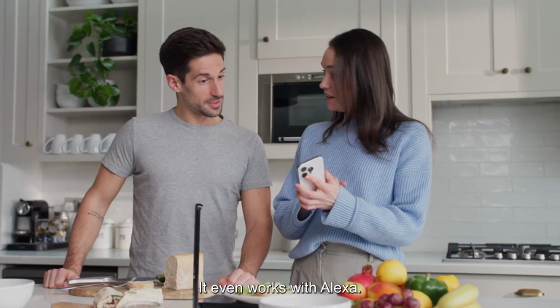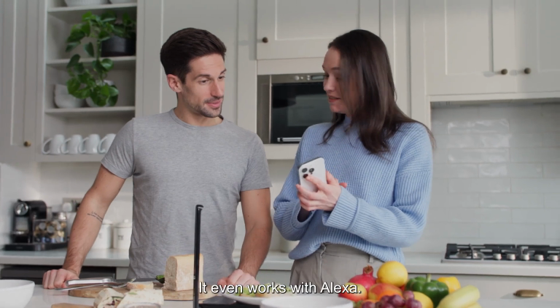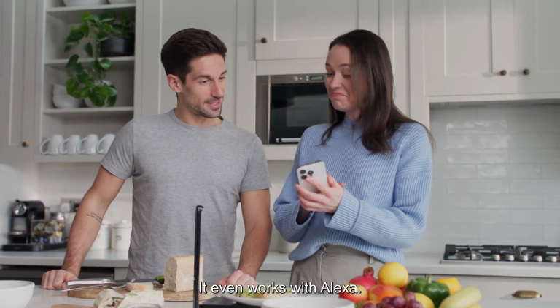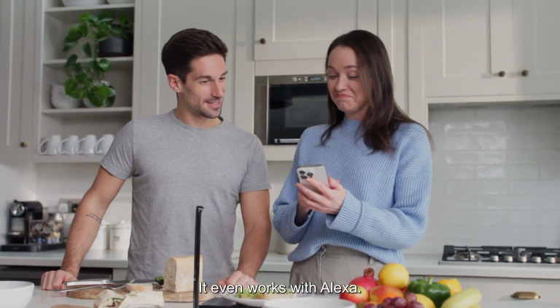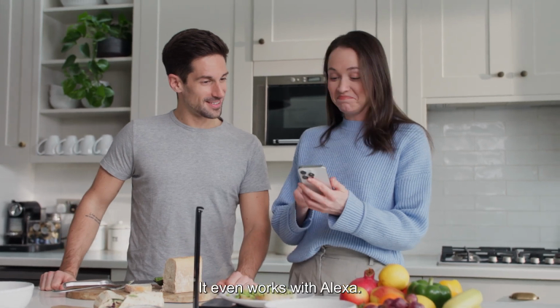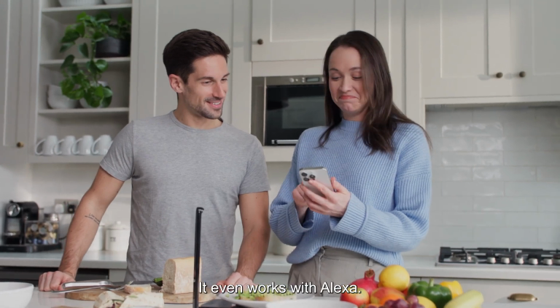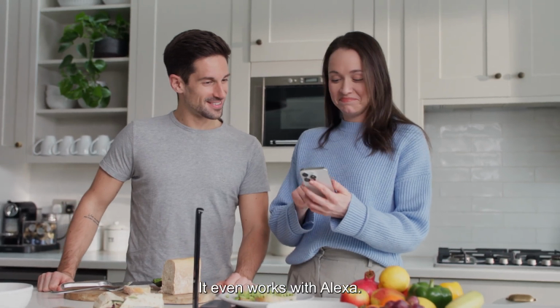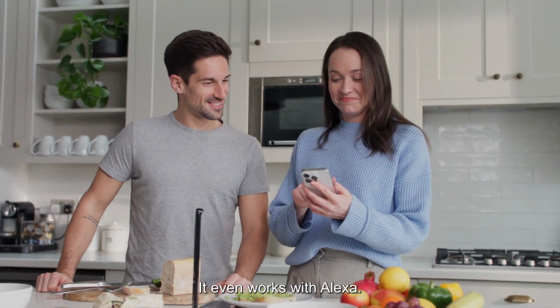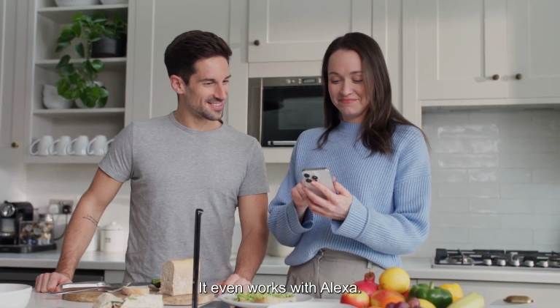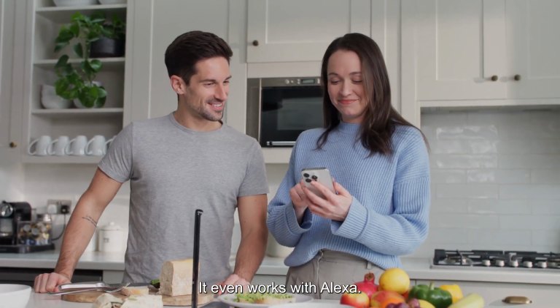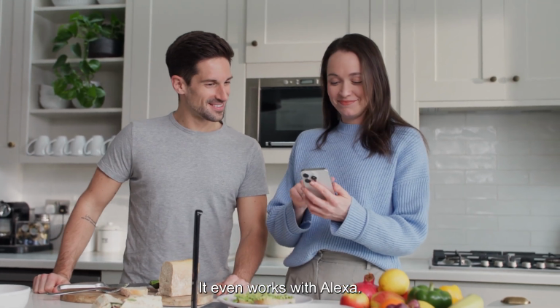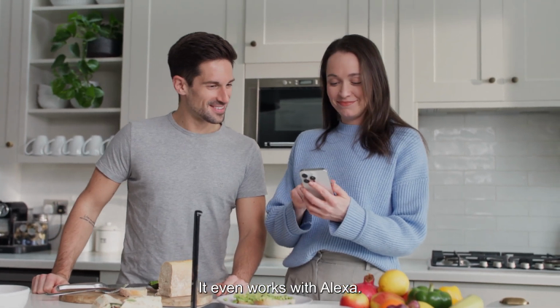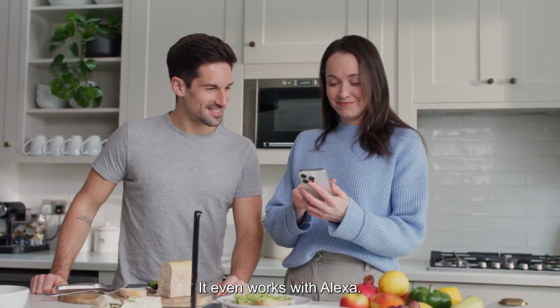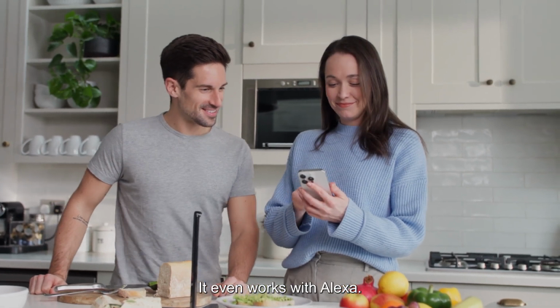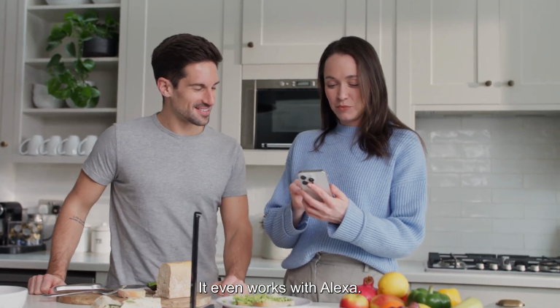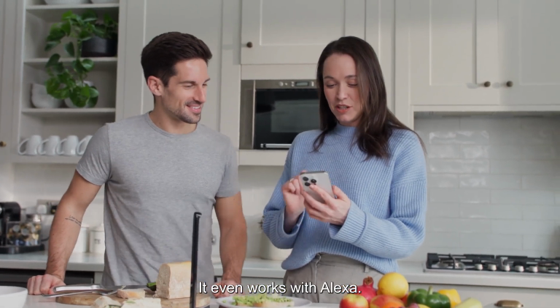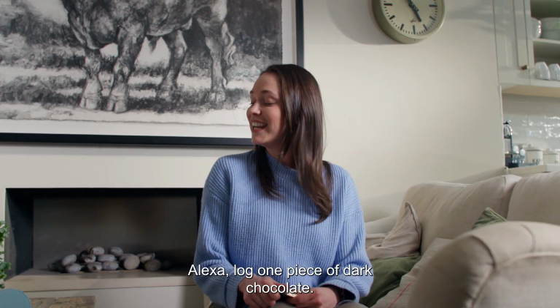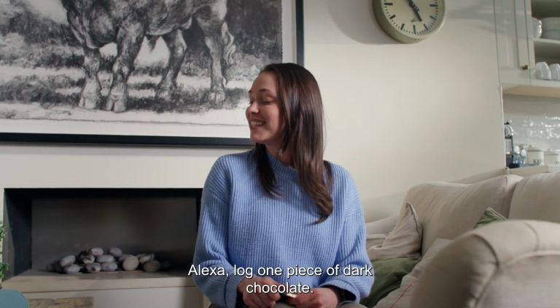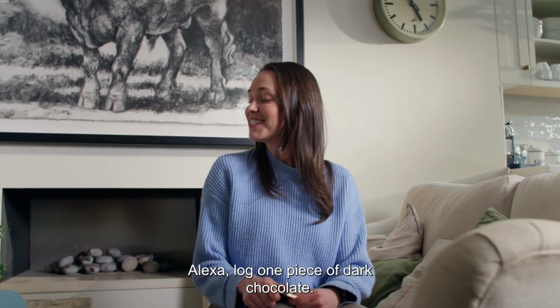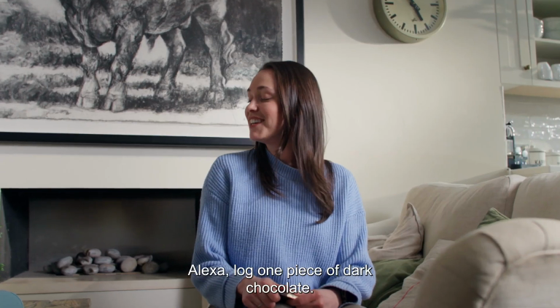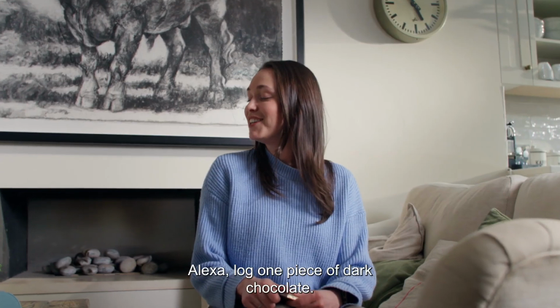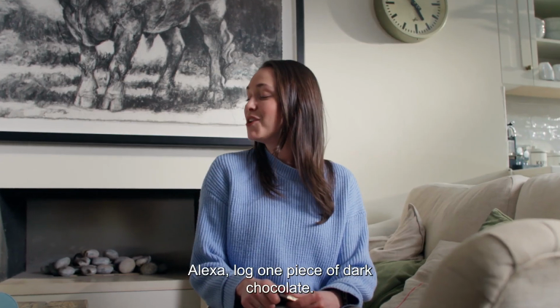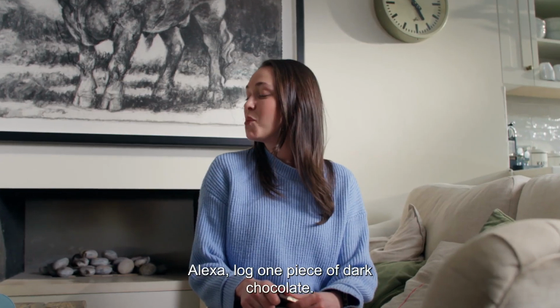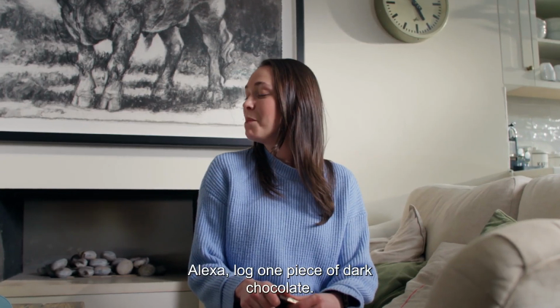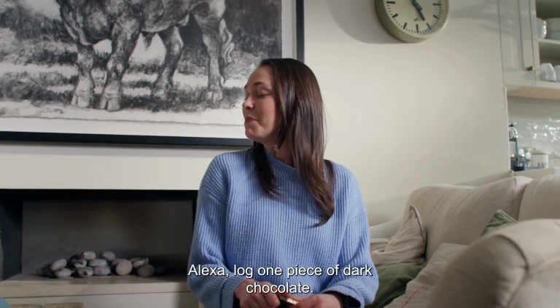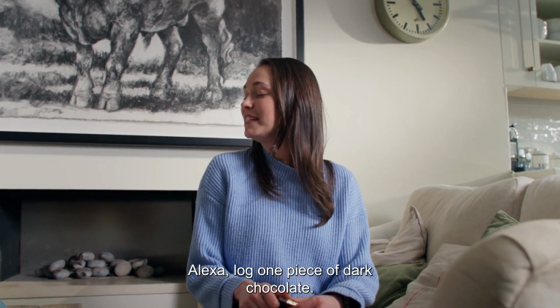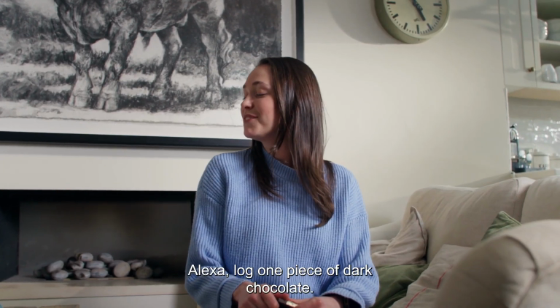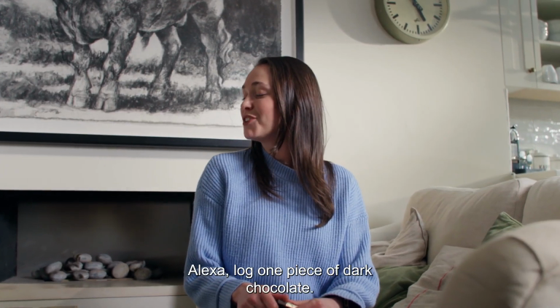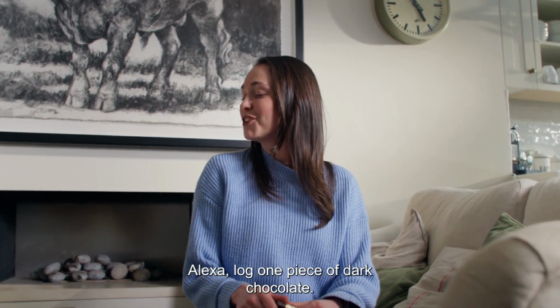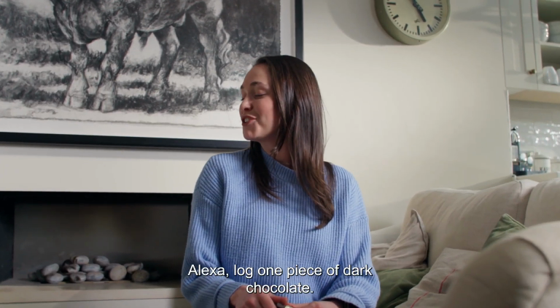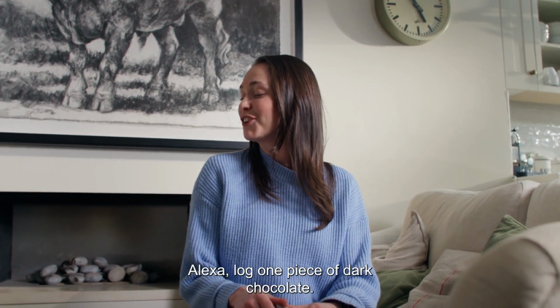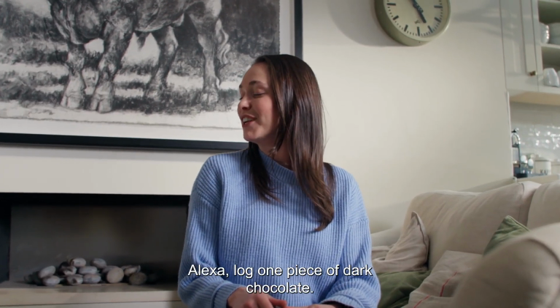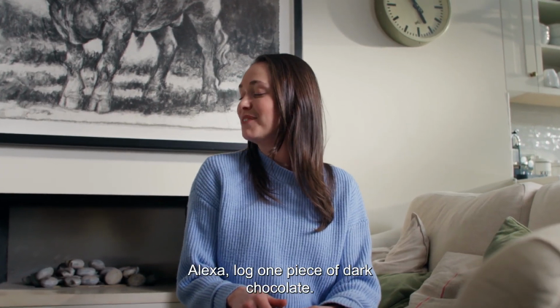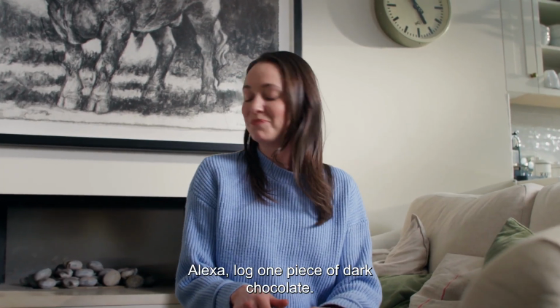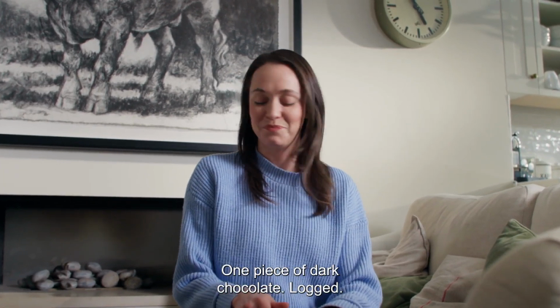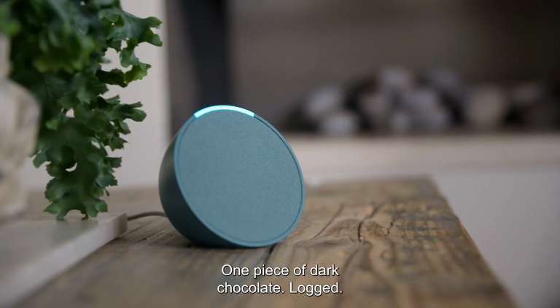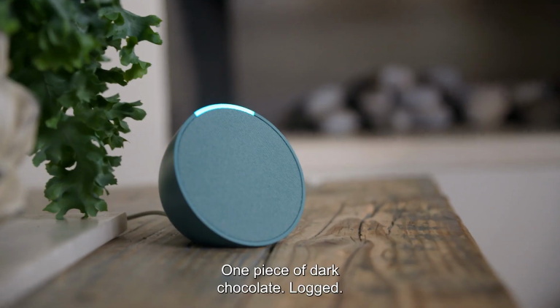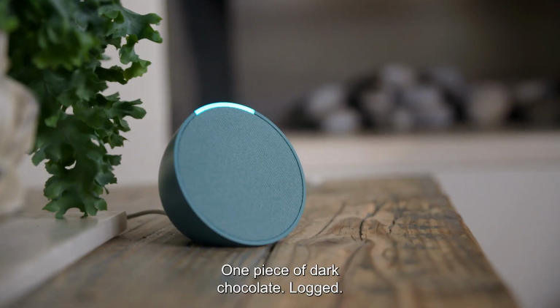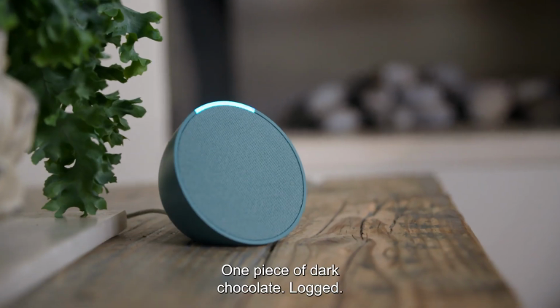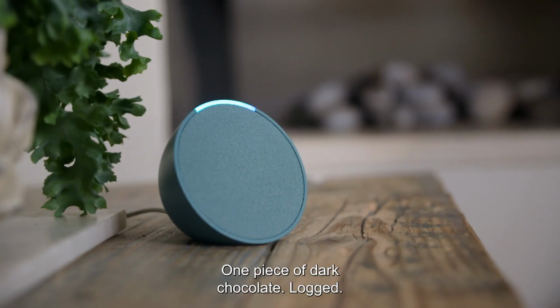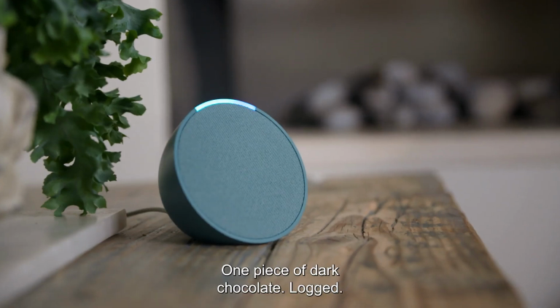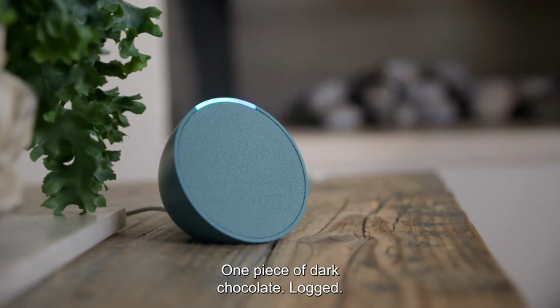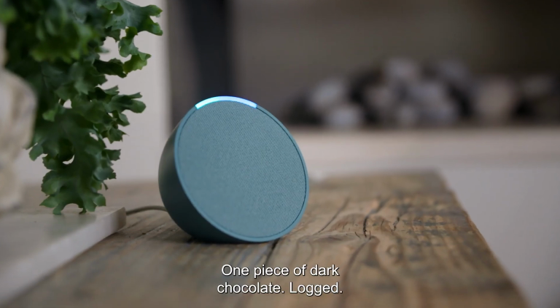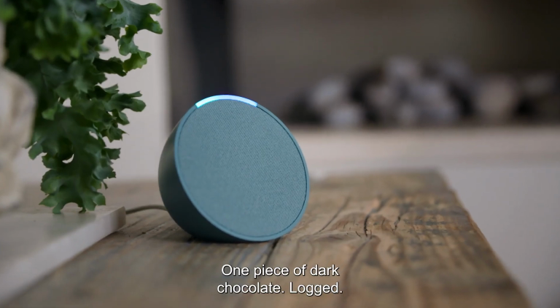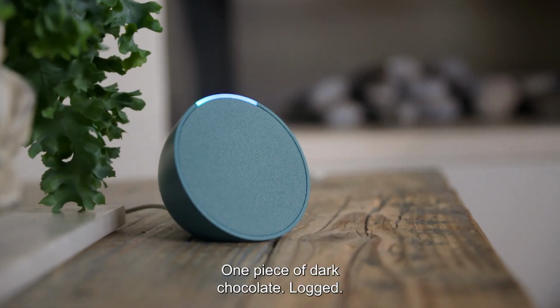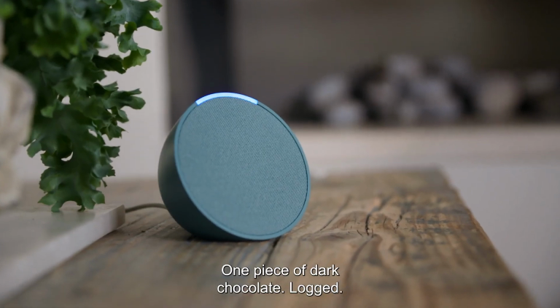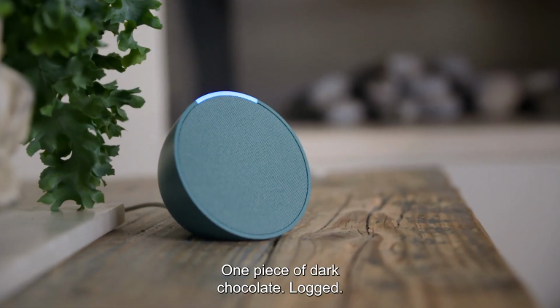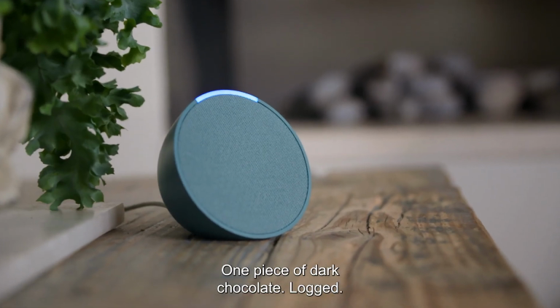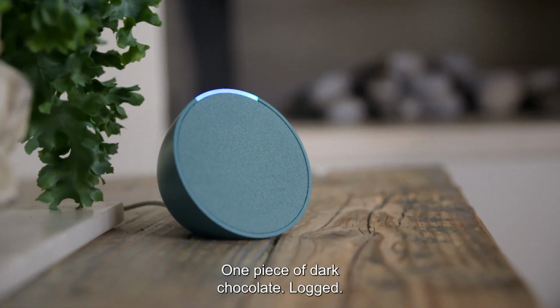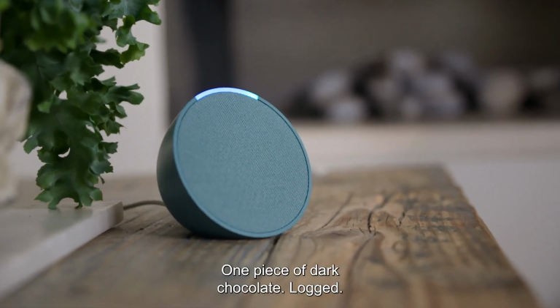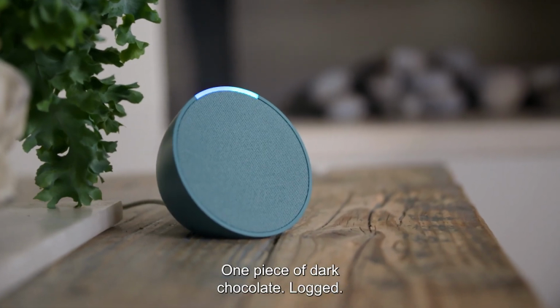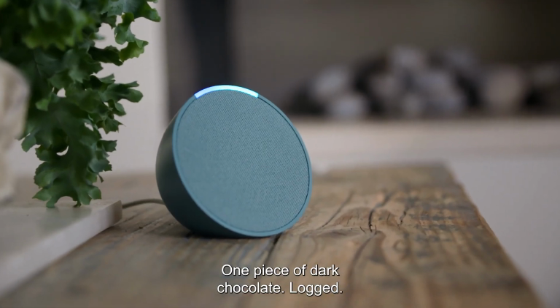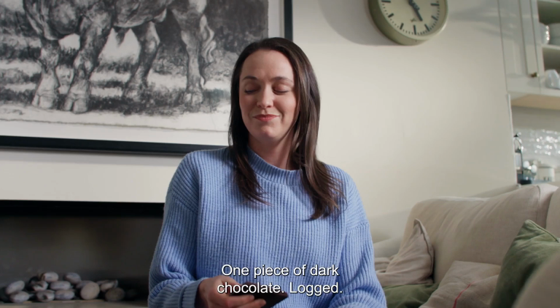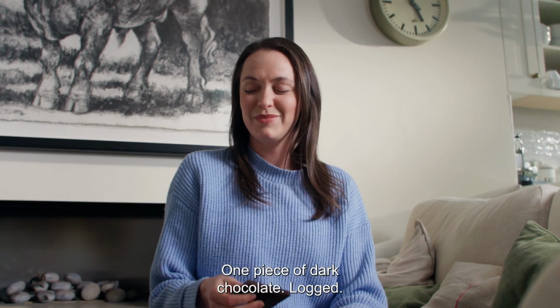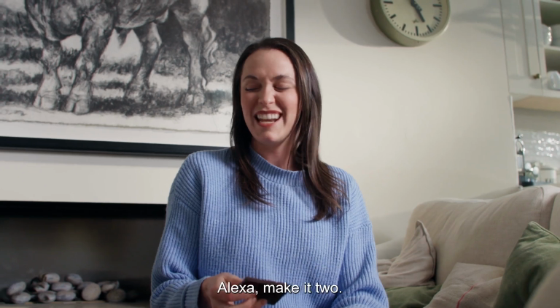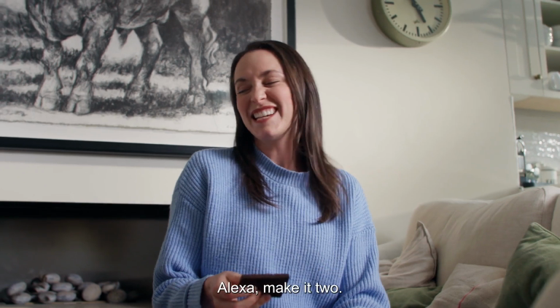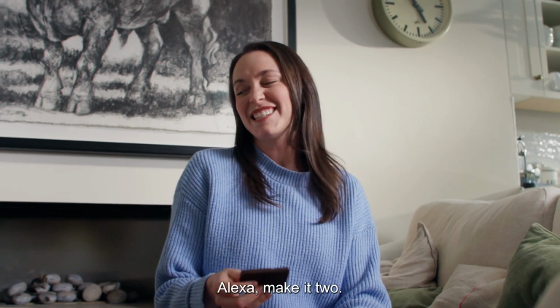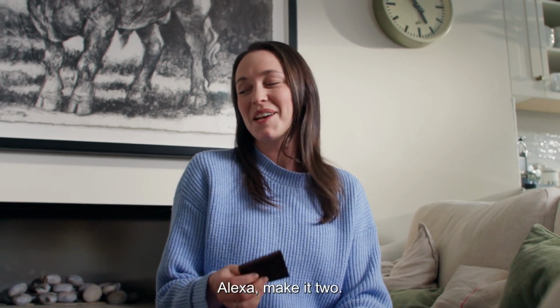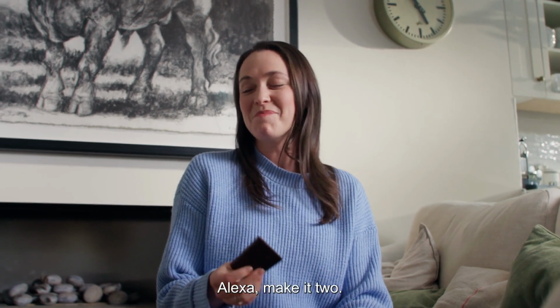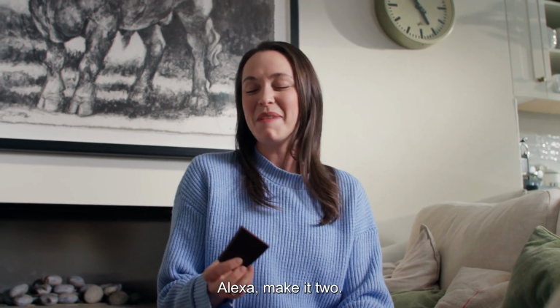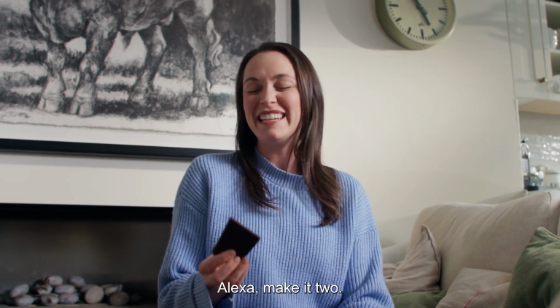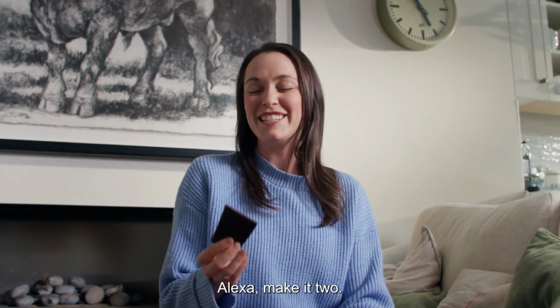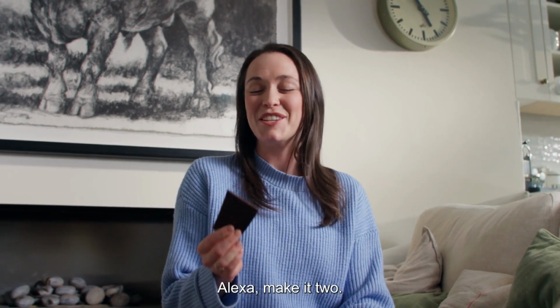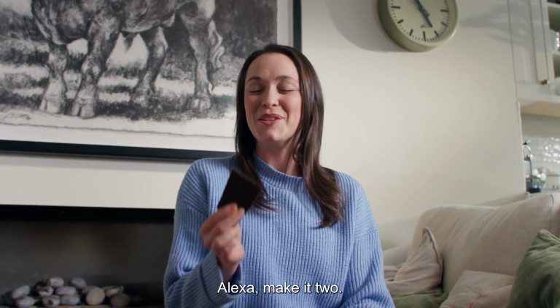It even works with Alexa. 'Alexa, log one piece of dark chocolate.' One piece of dark chocolate. Log. 'Alexa, make it two.'